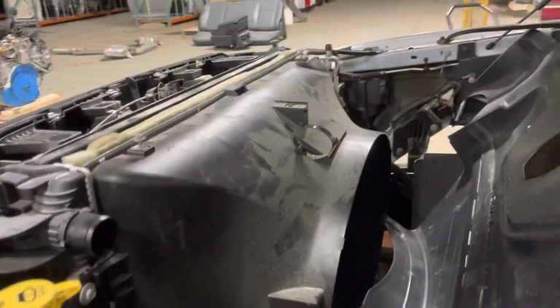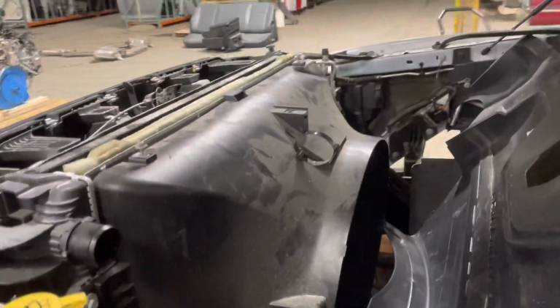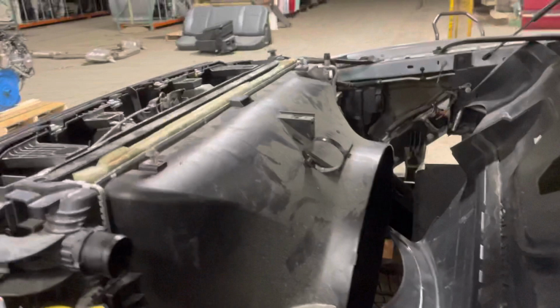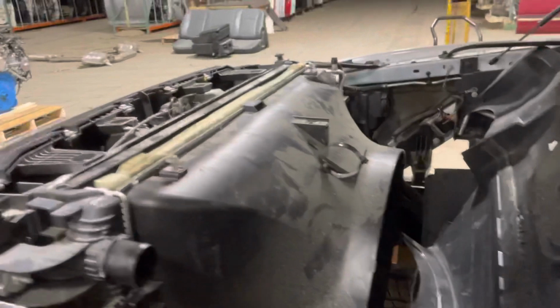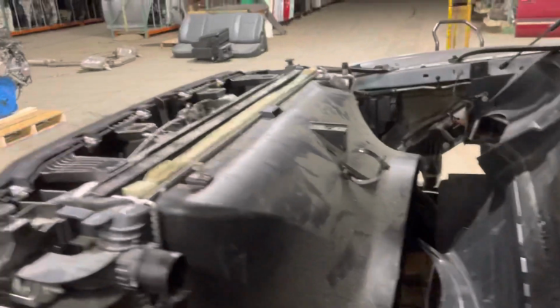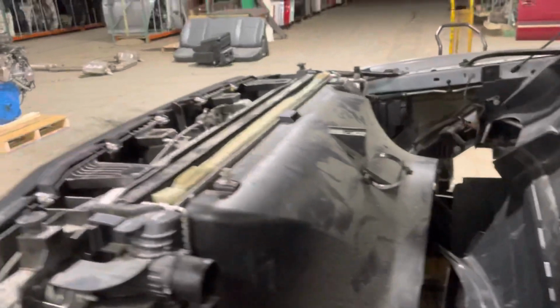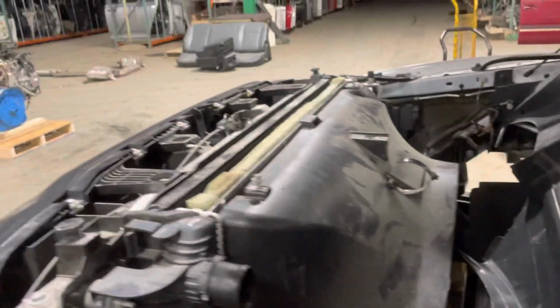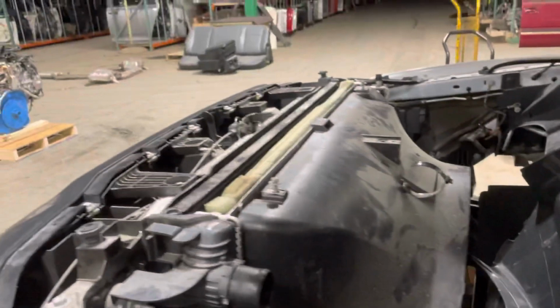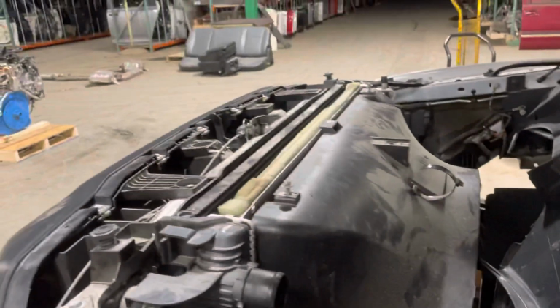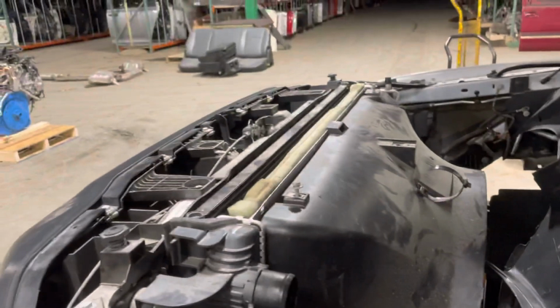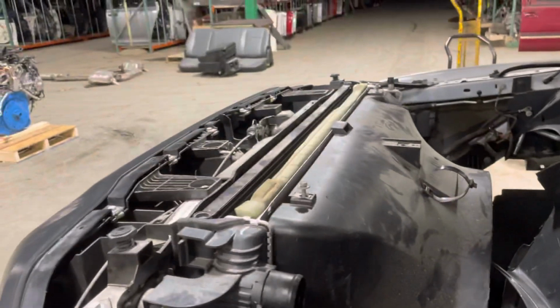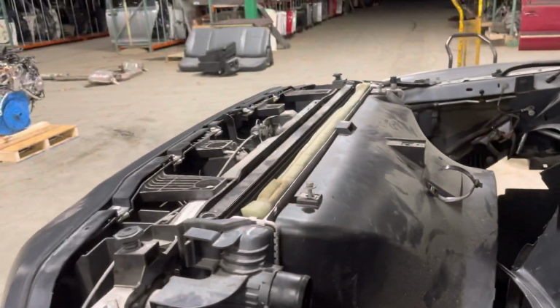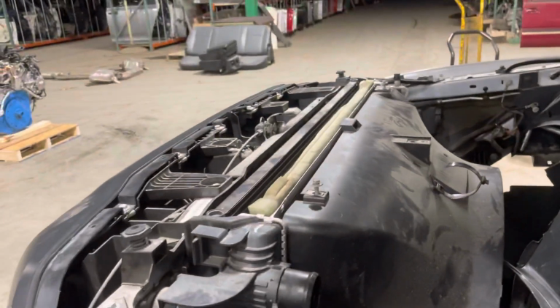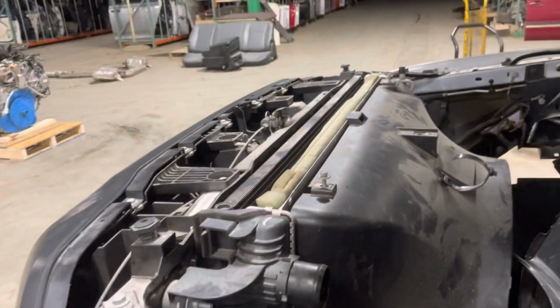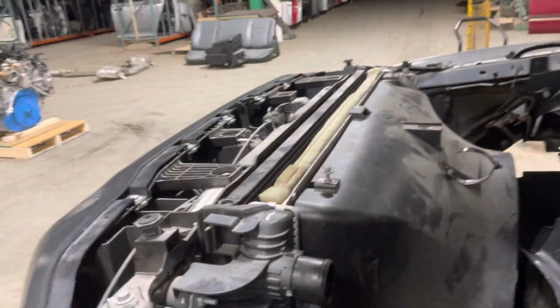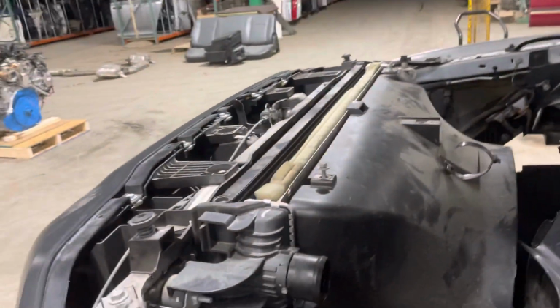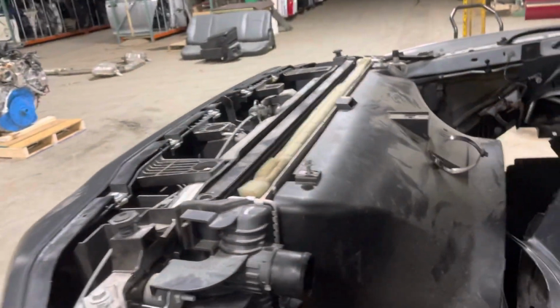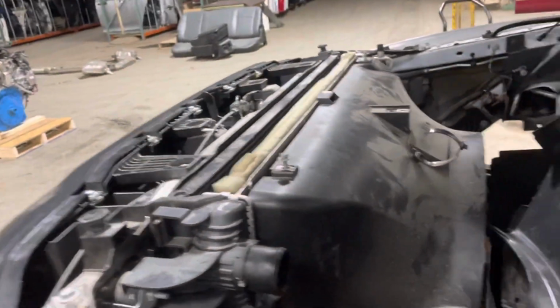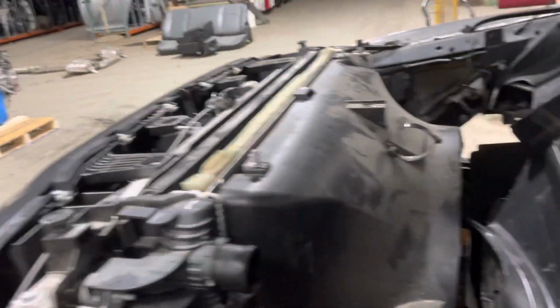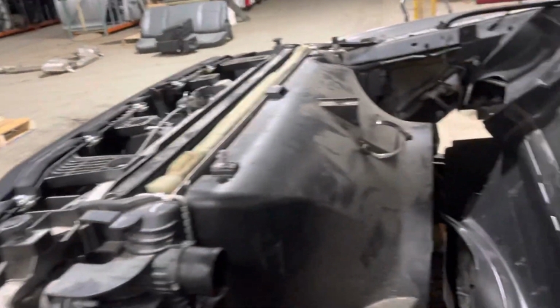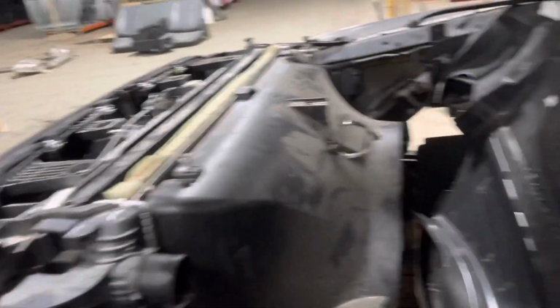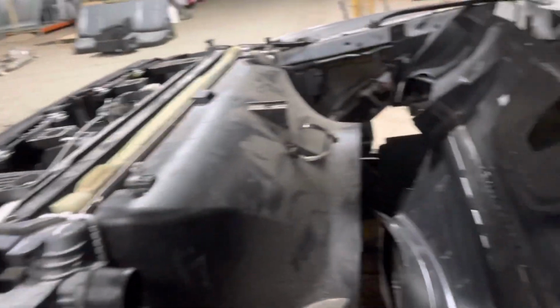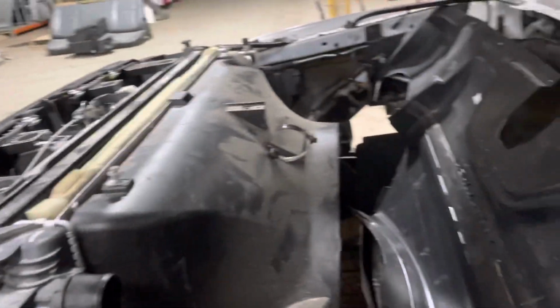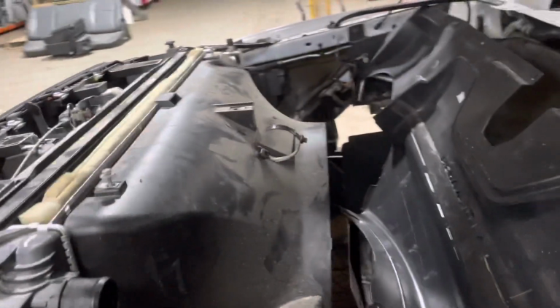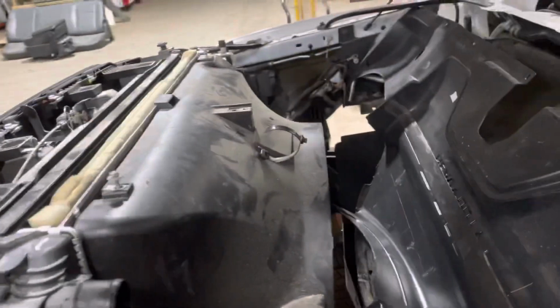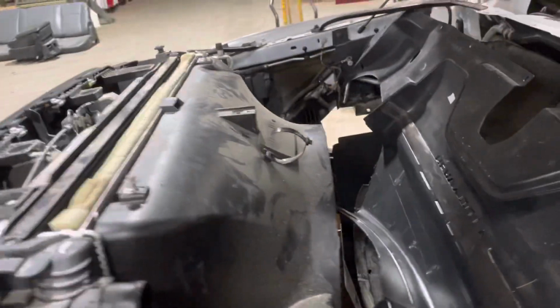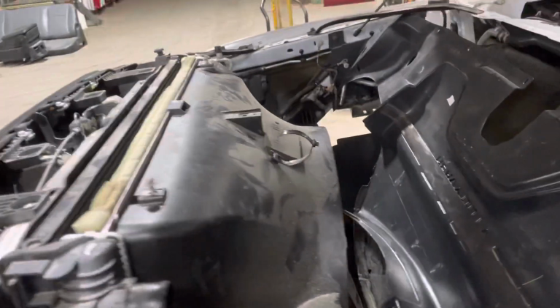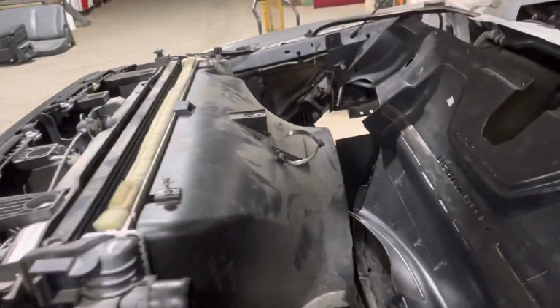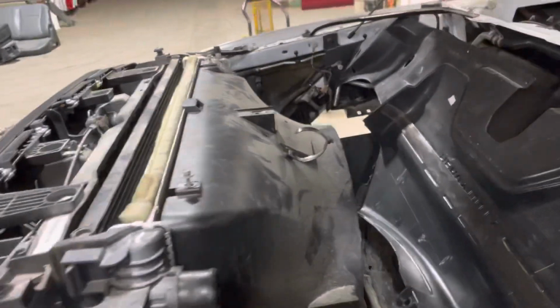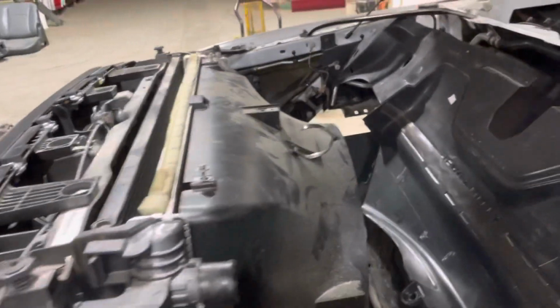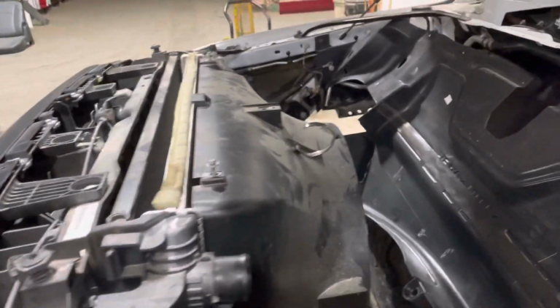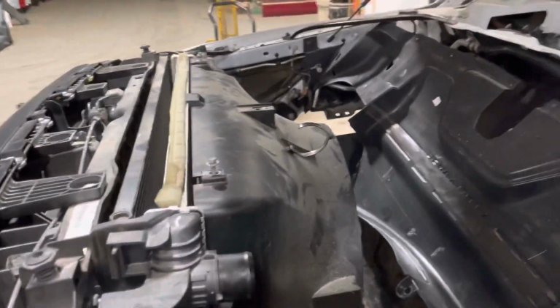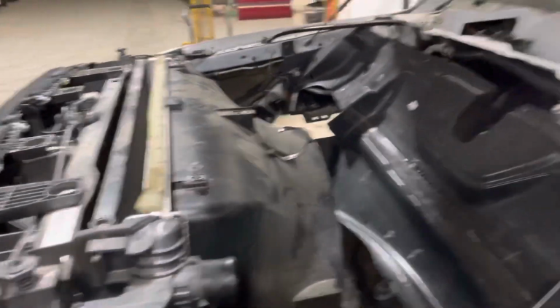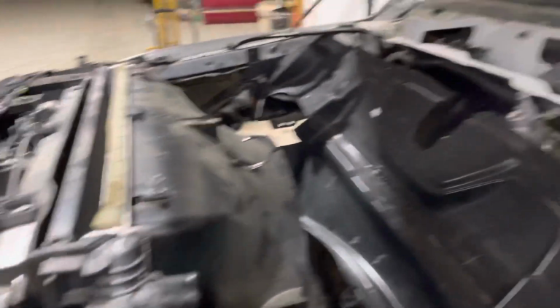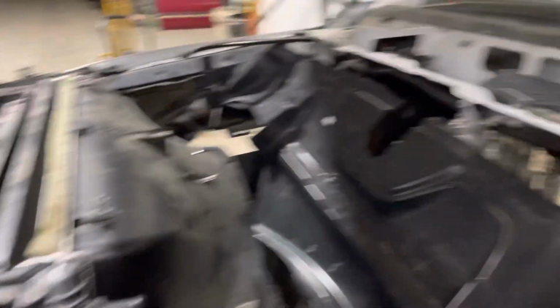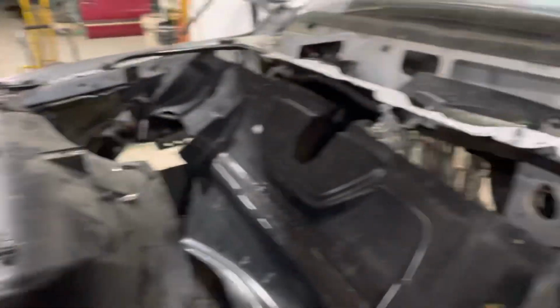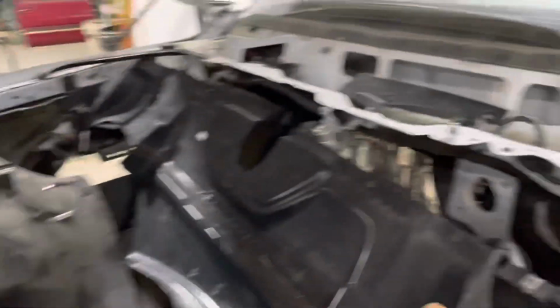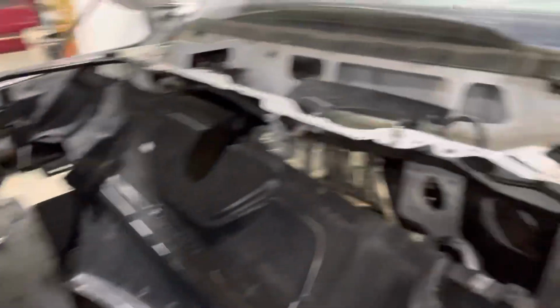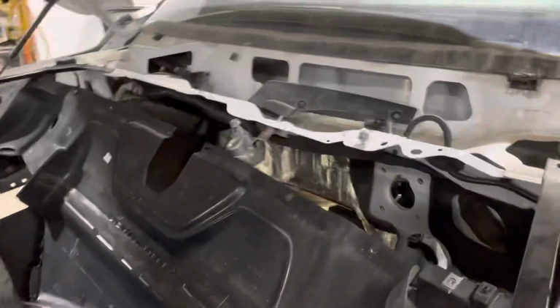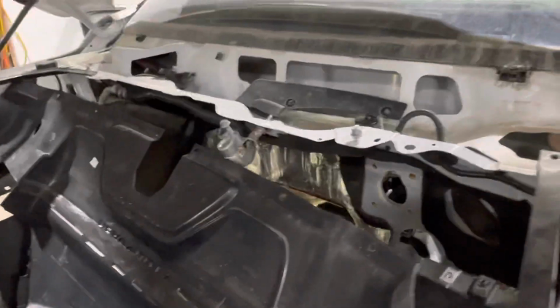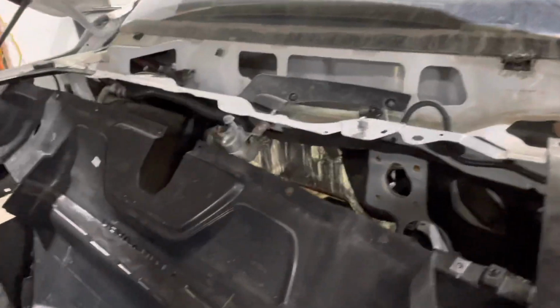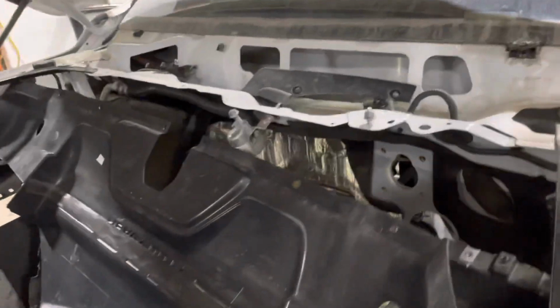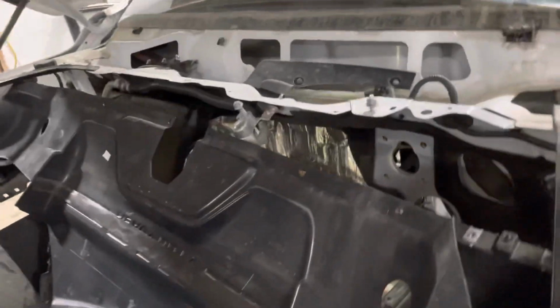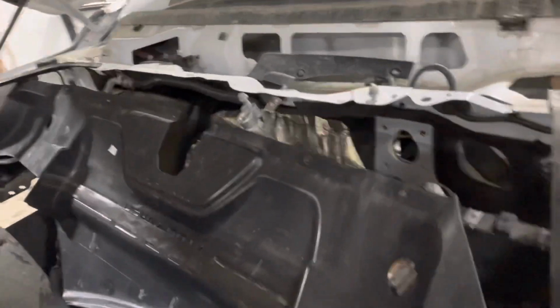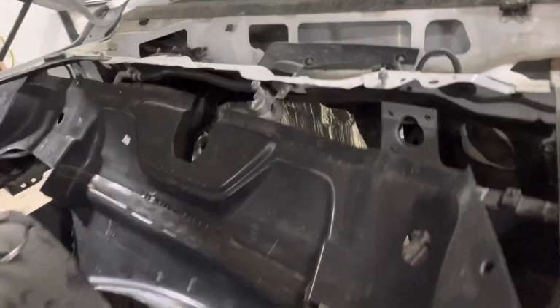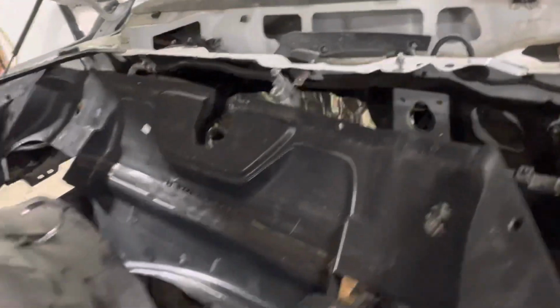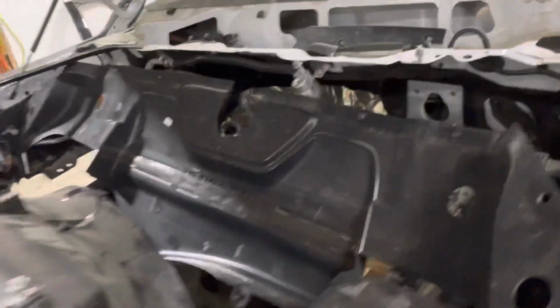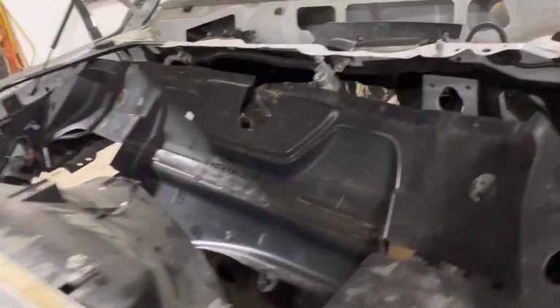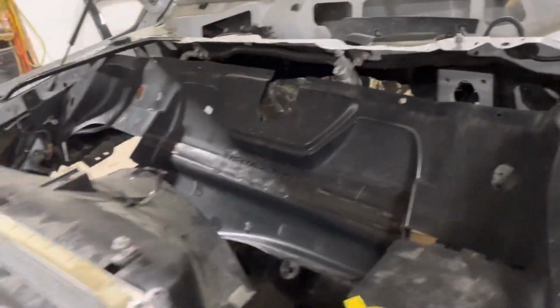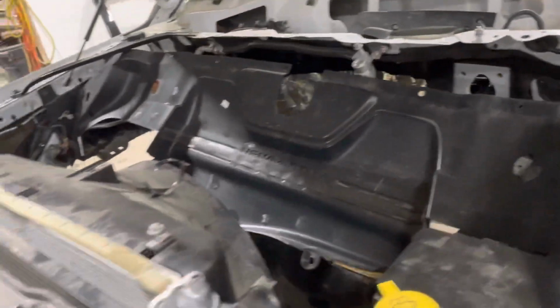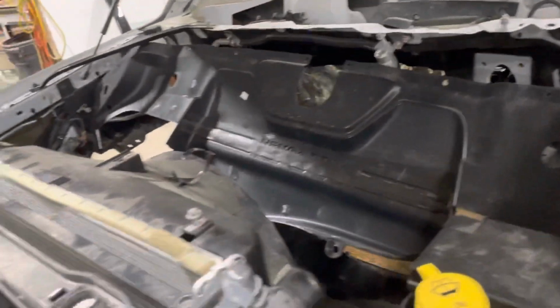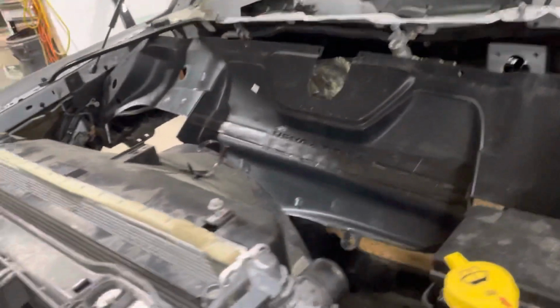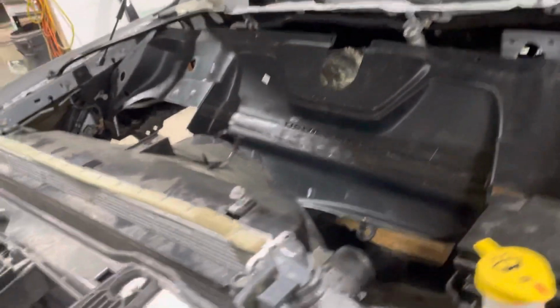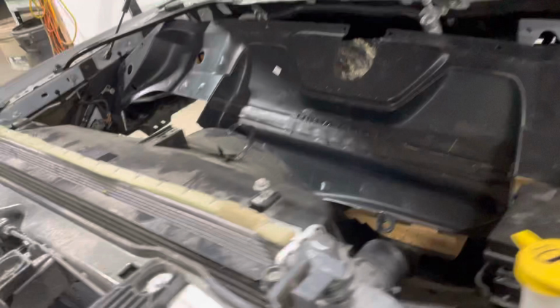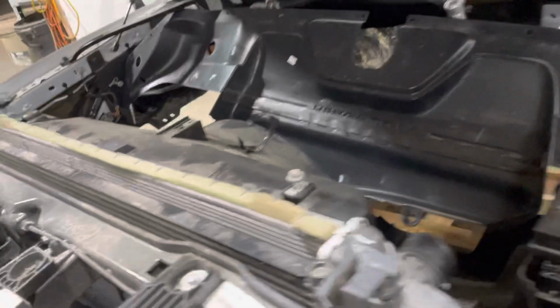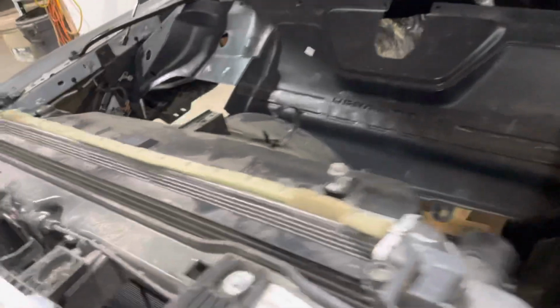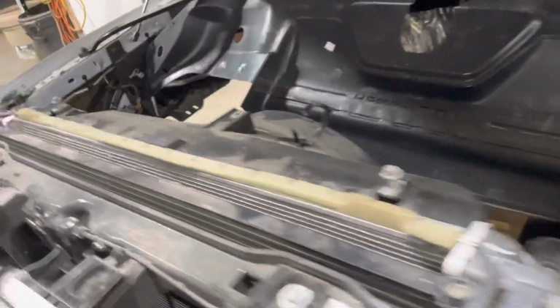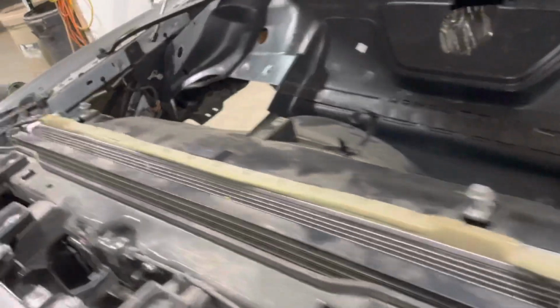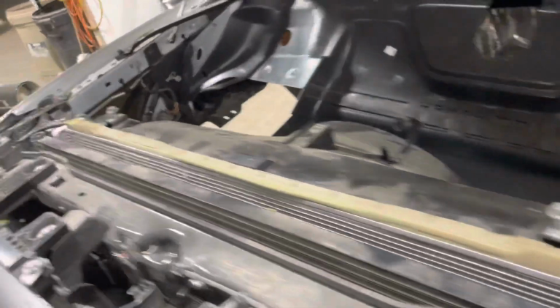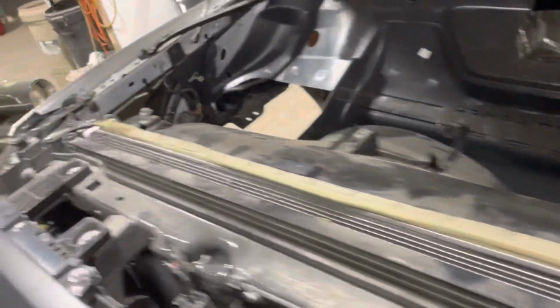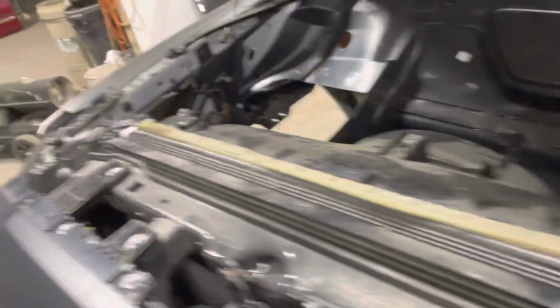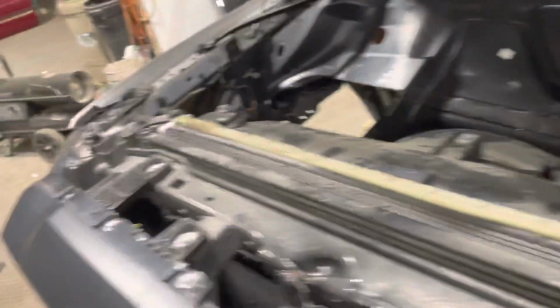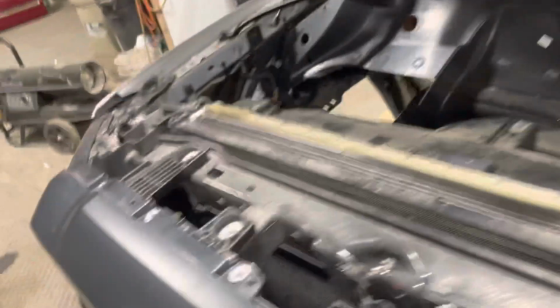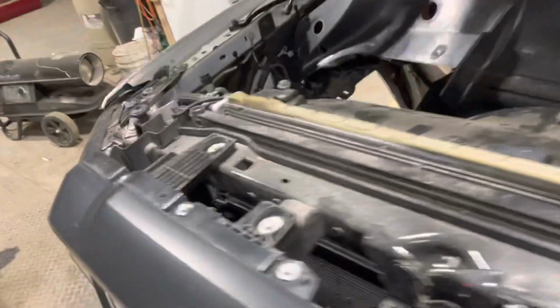Got your fan shroud, your under-the-hood plastics. Core supports — good and sound.